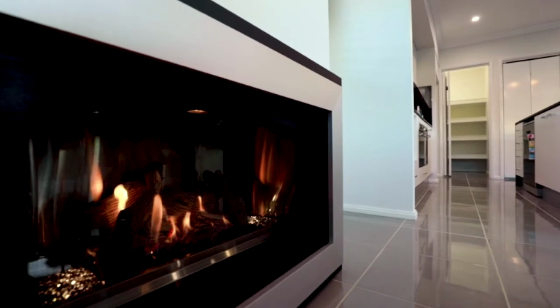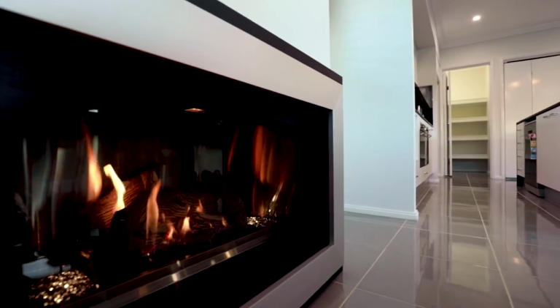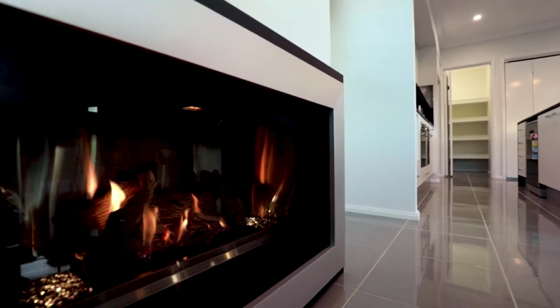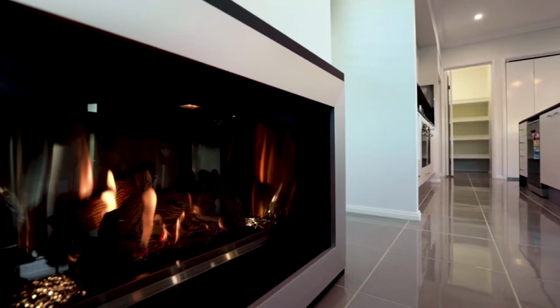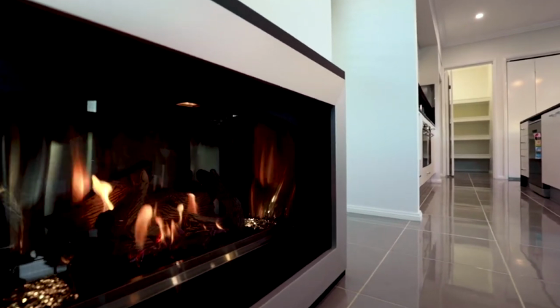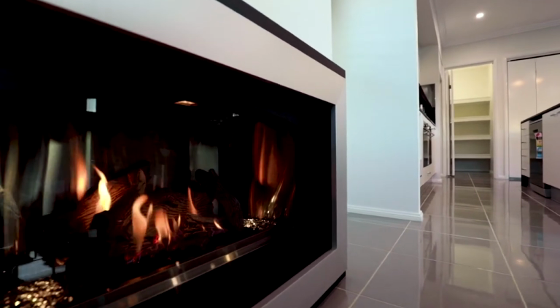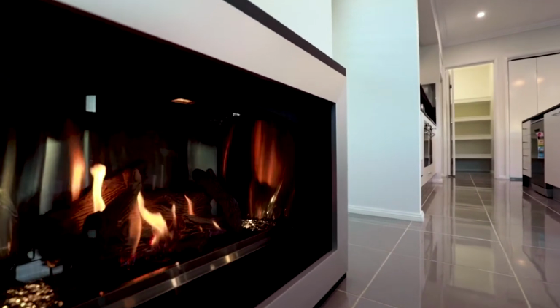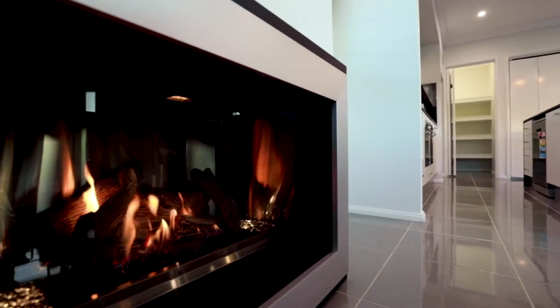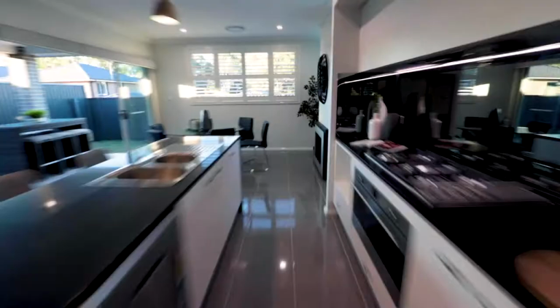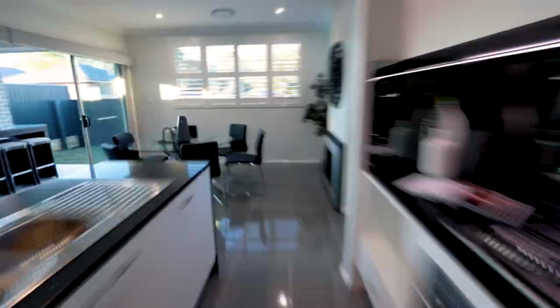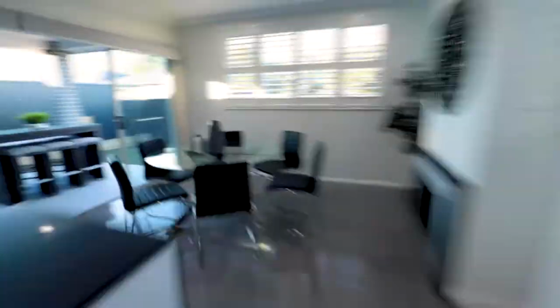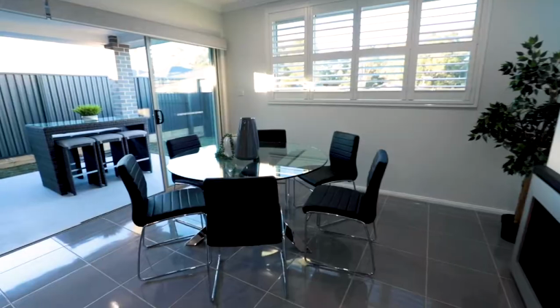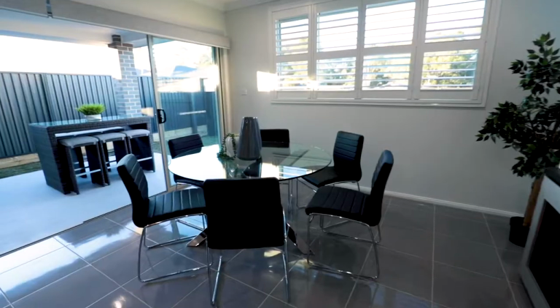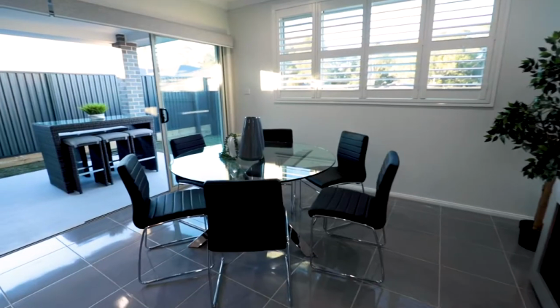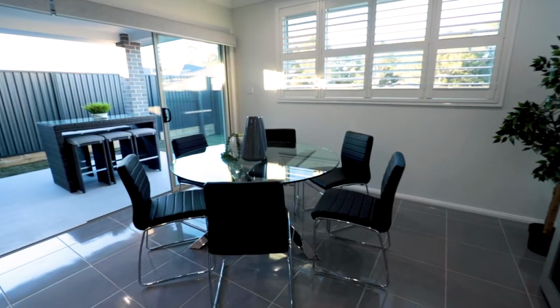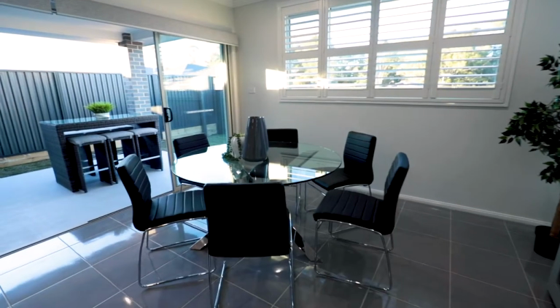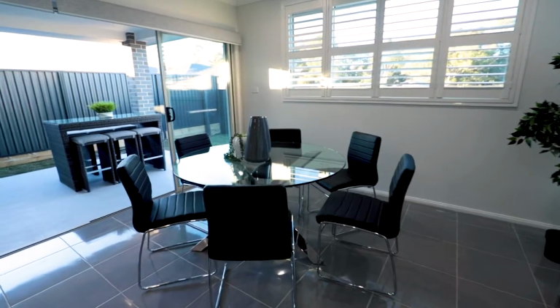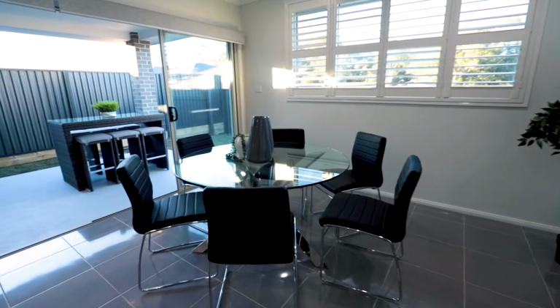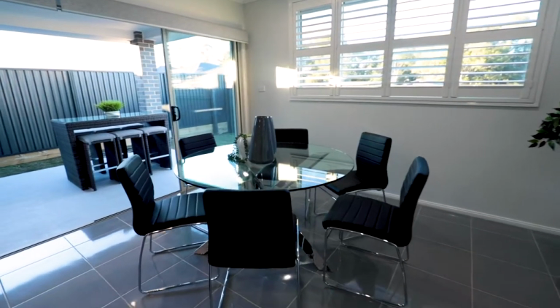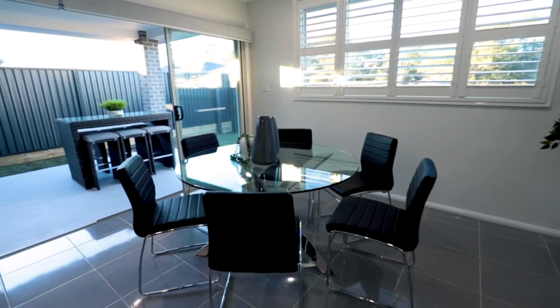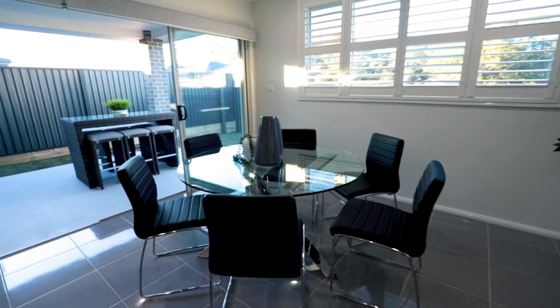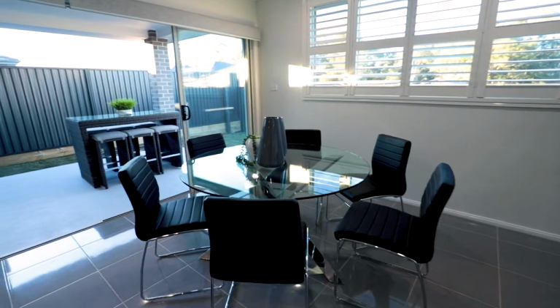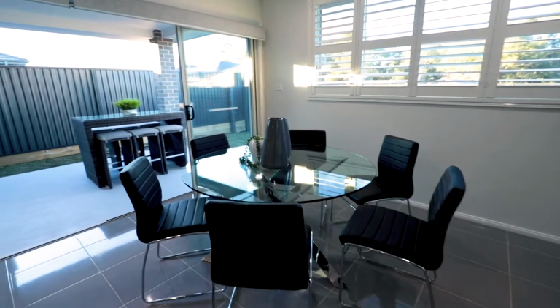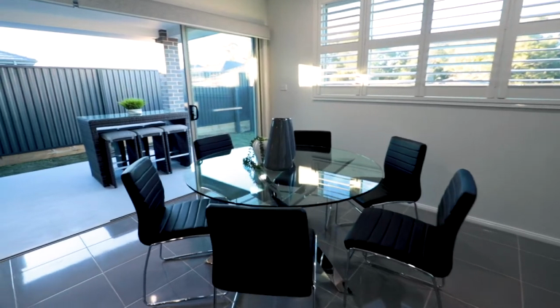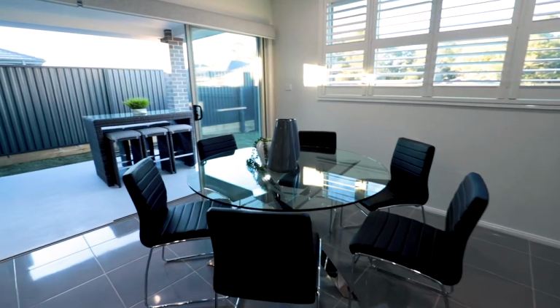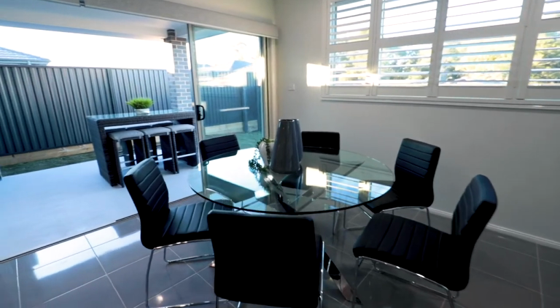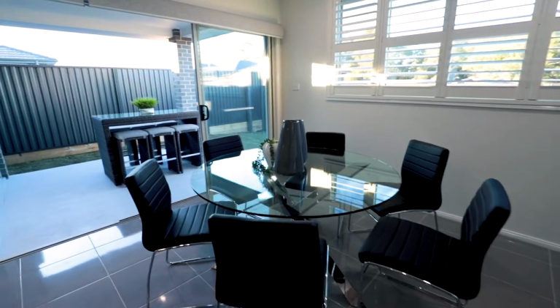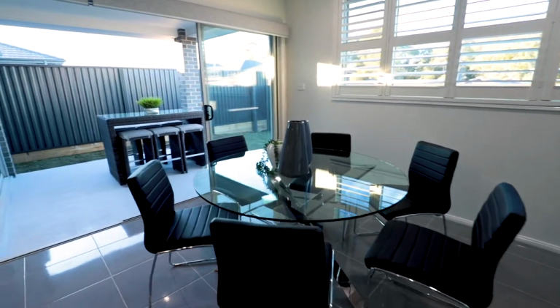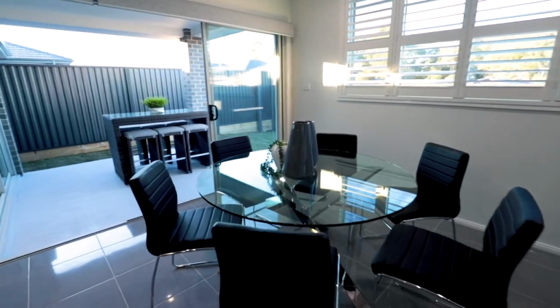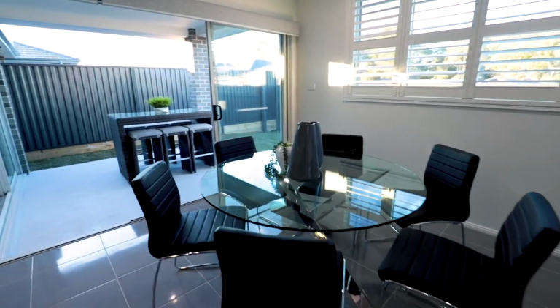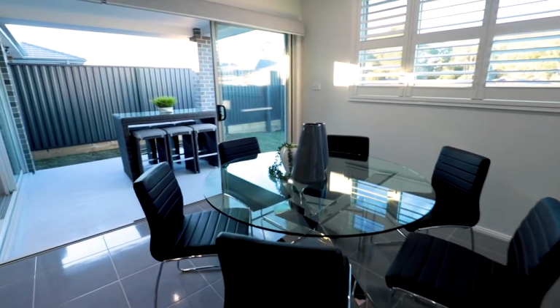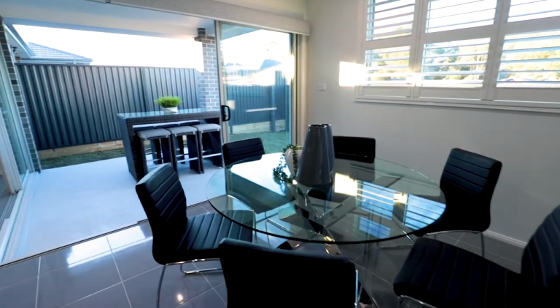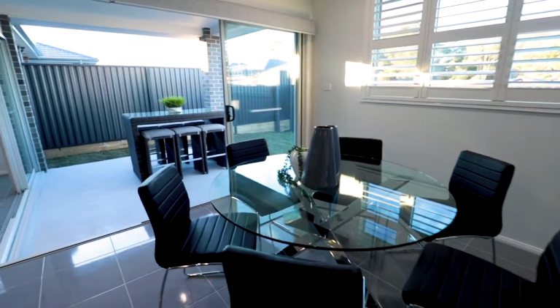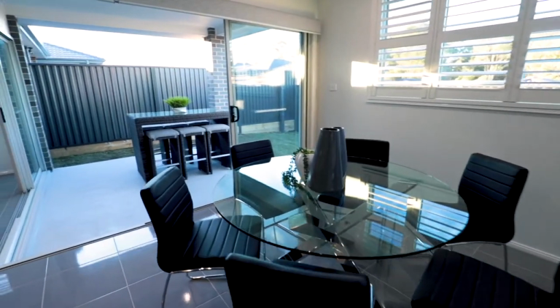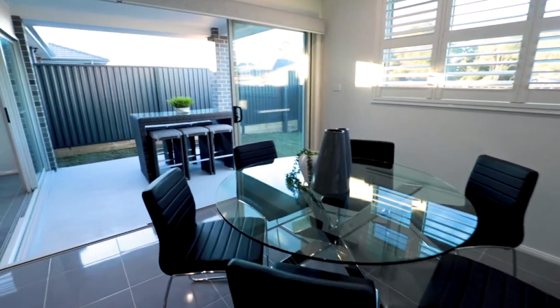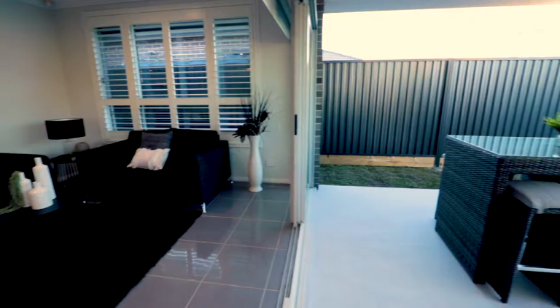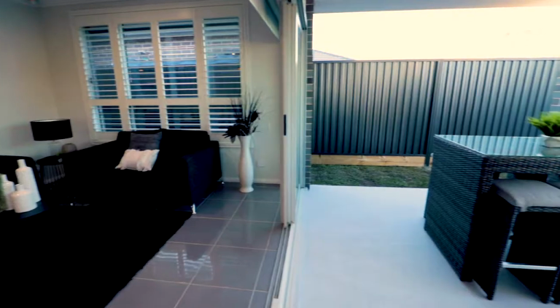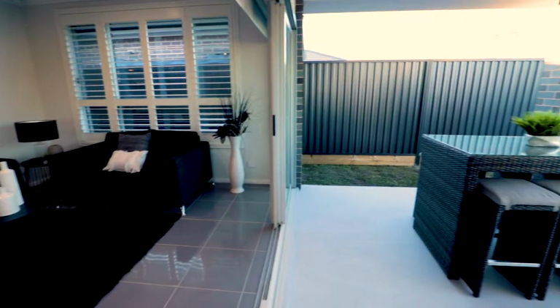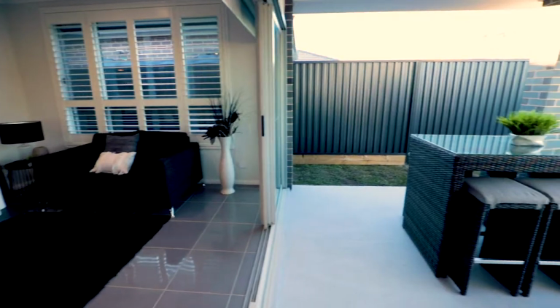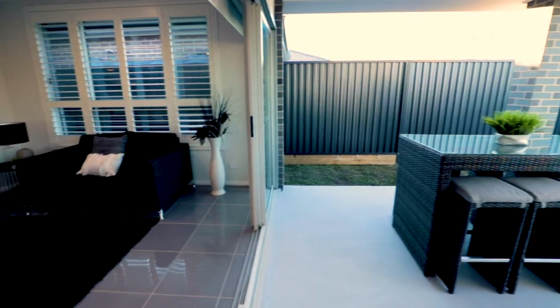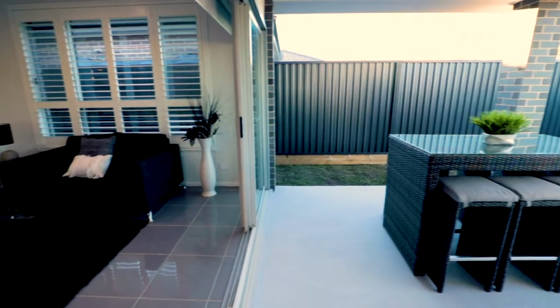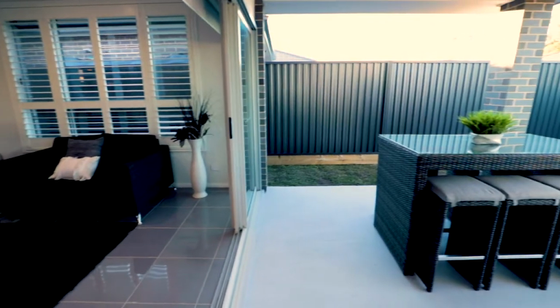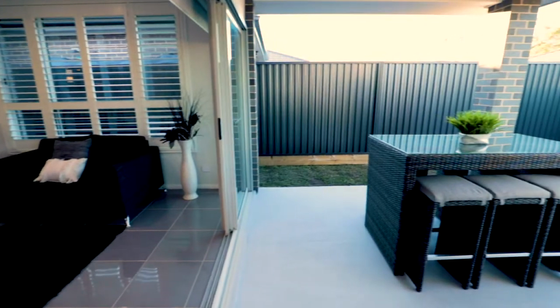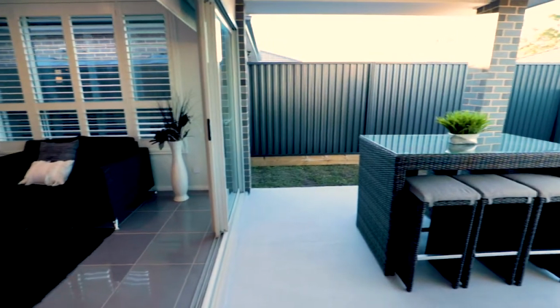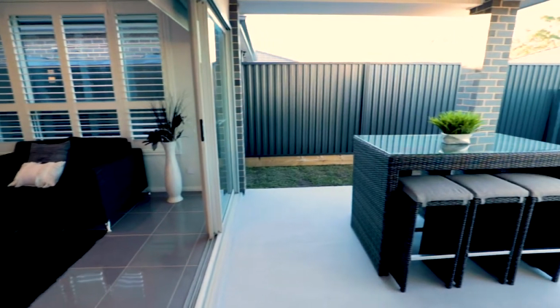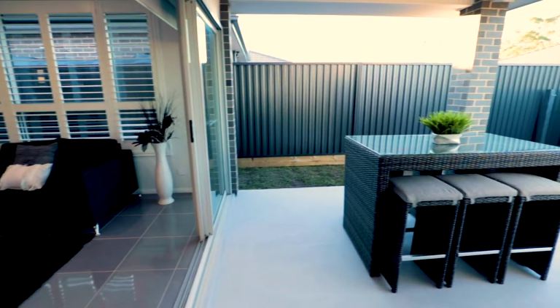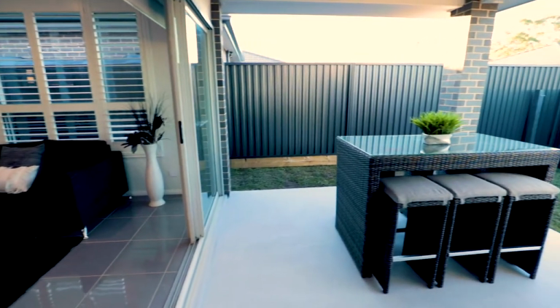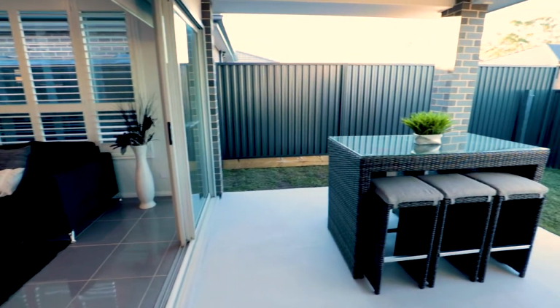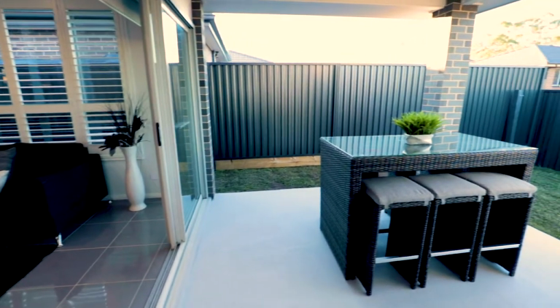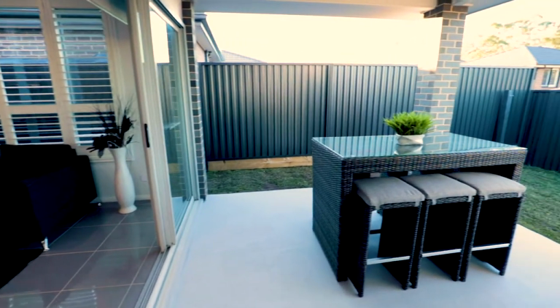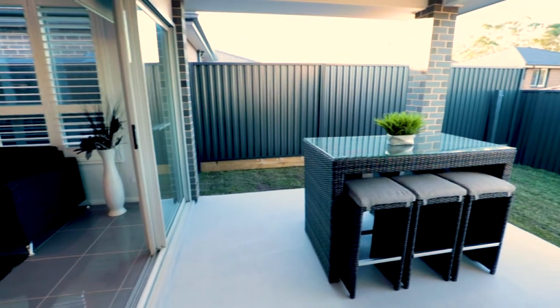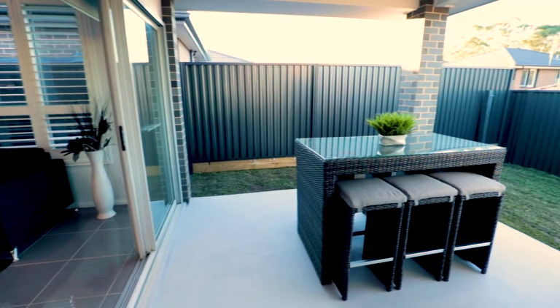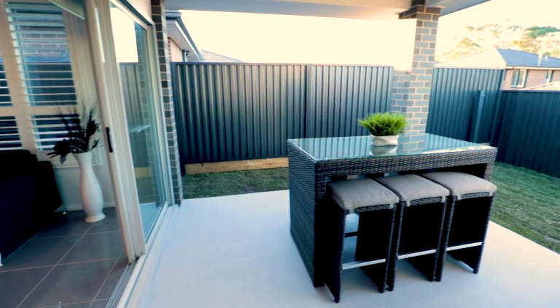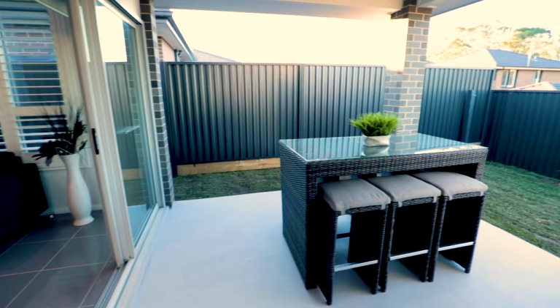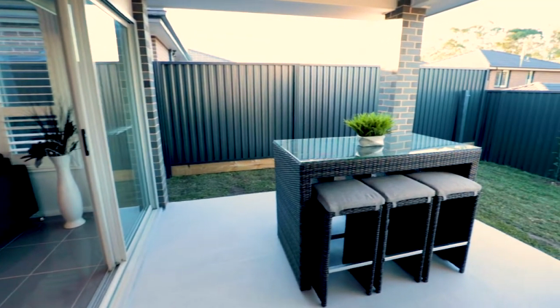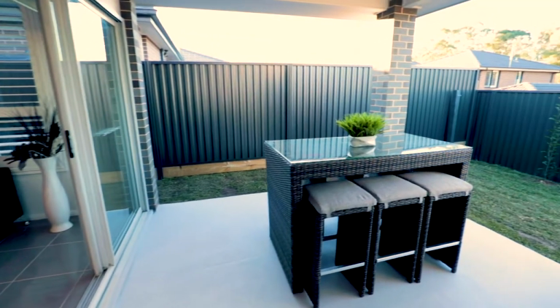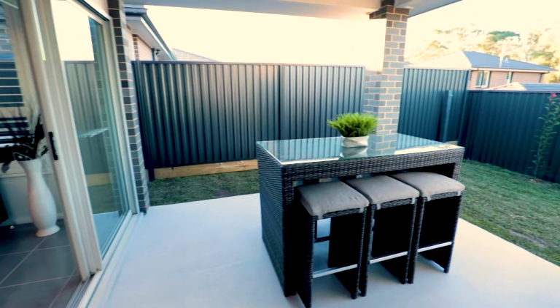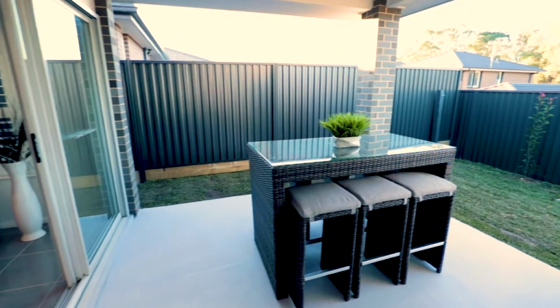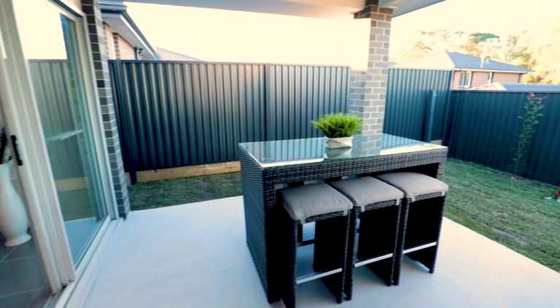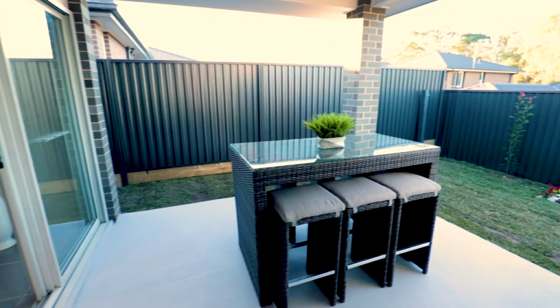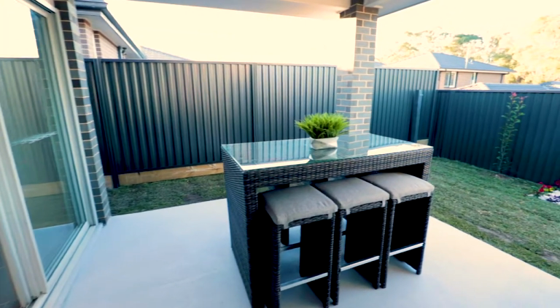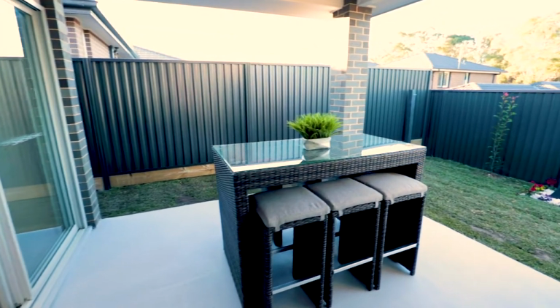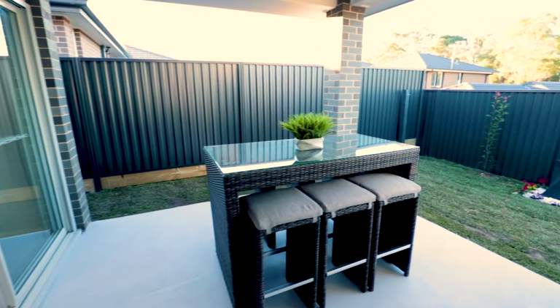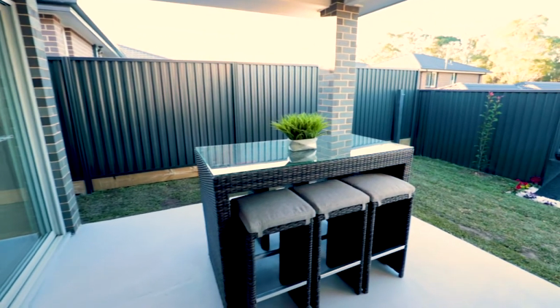The wraparound double-stacker doors will lead you from the inside out, opening into the alfresco dining and low maintenance backyard.